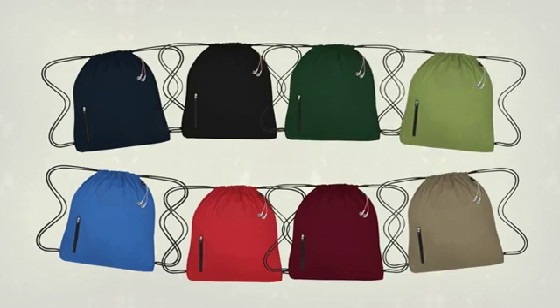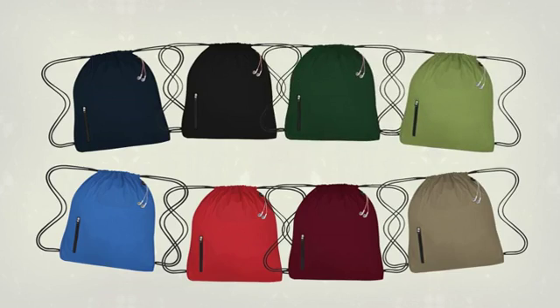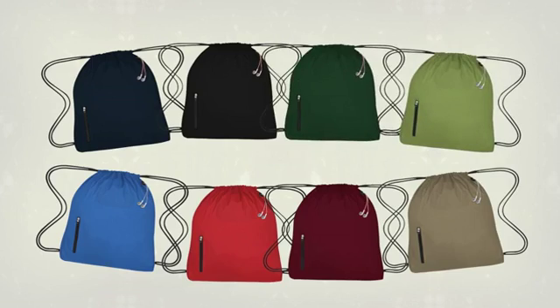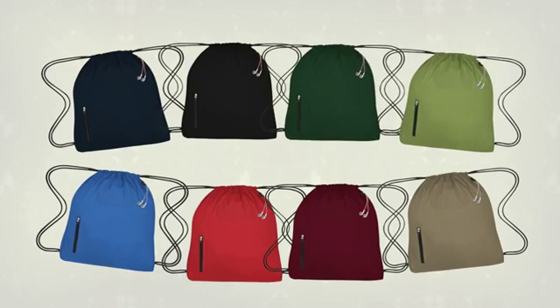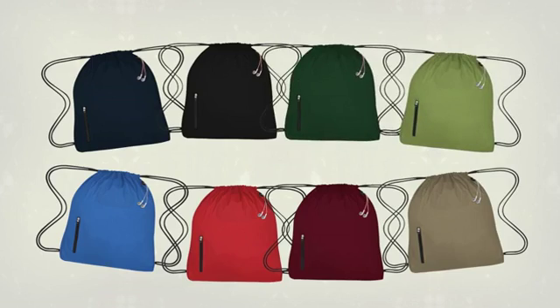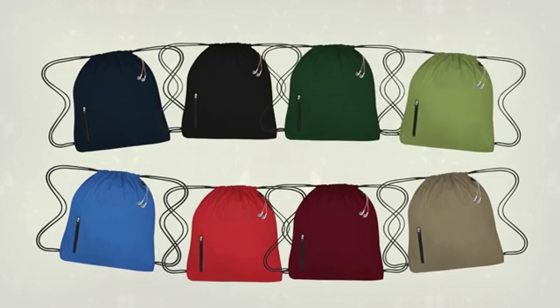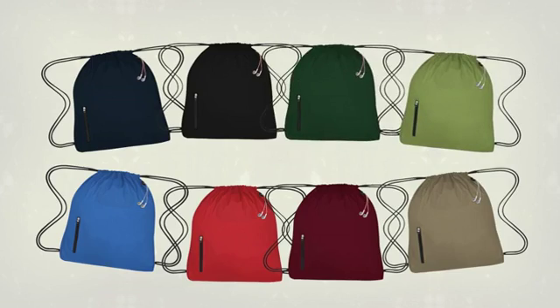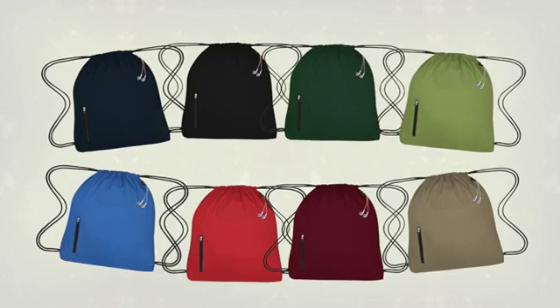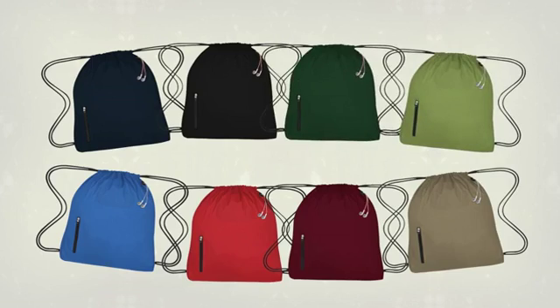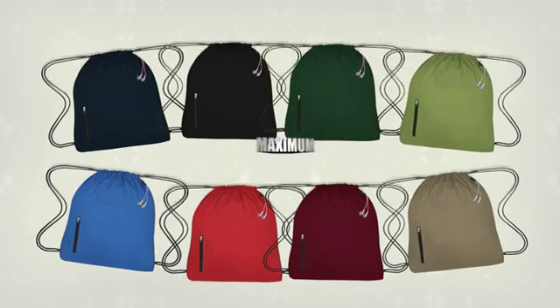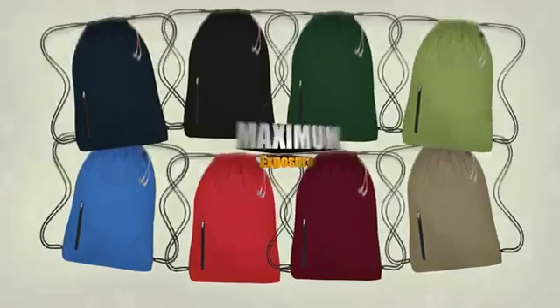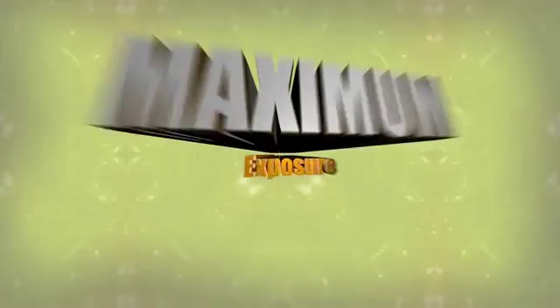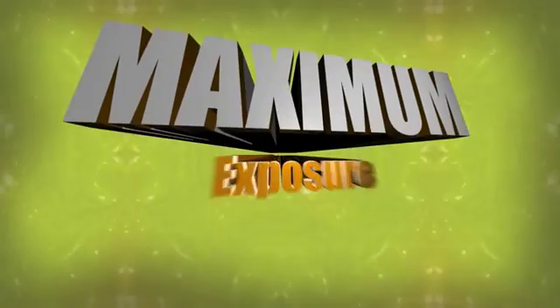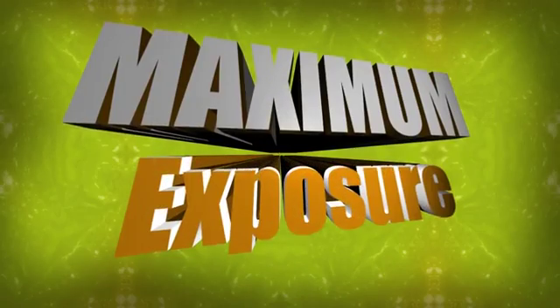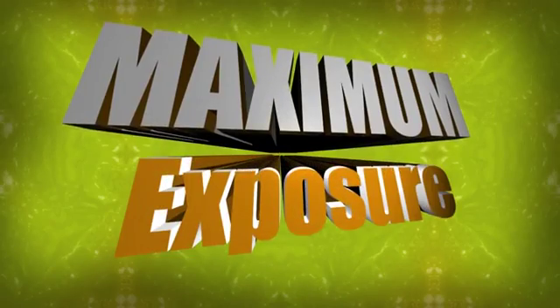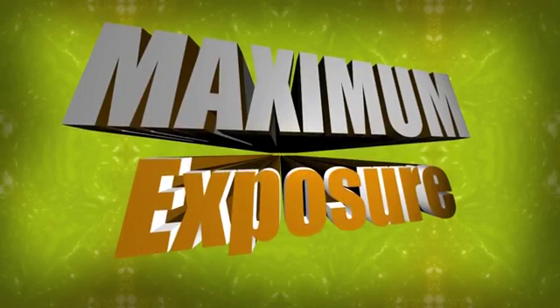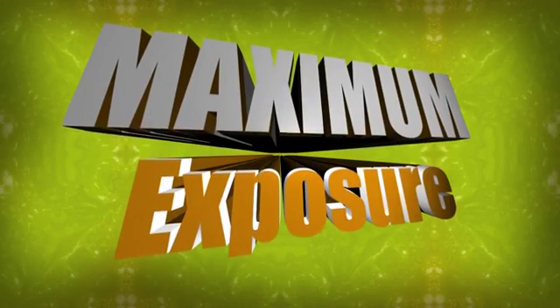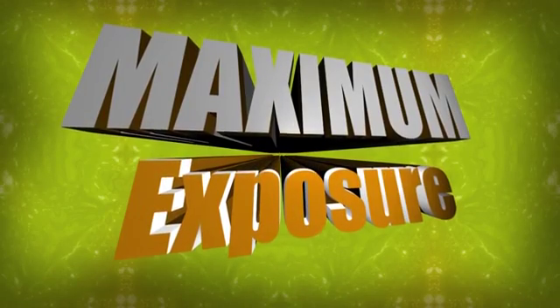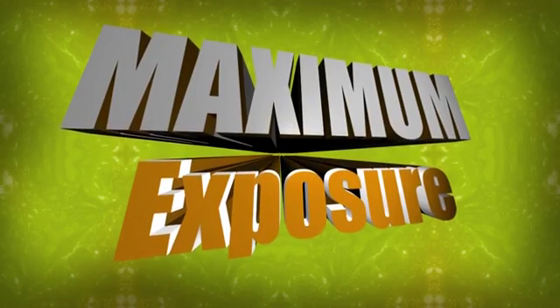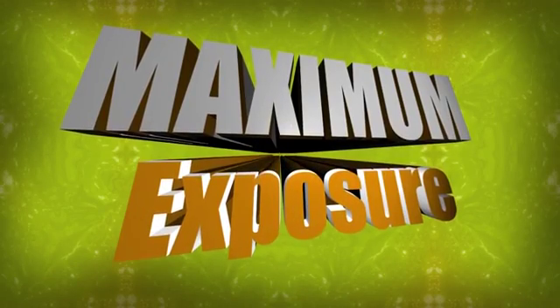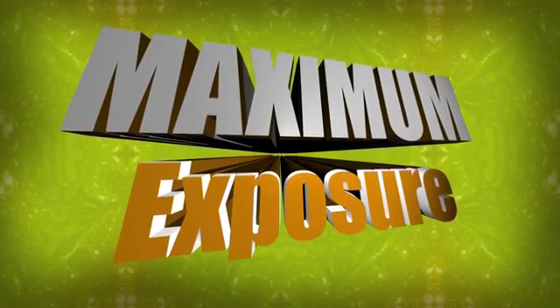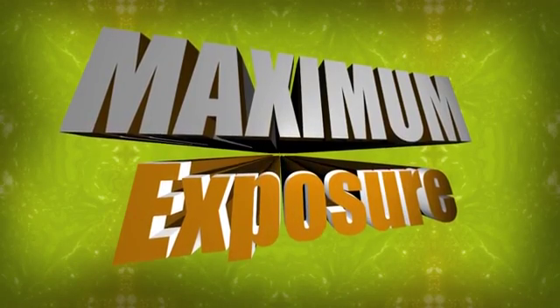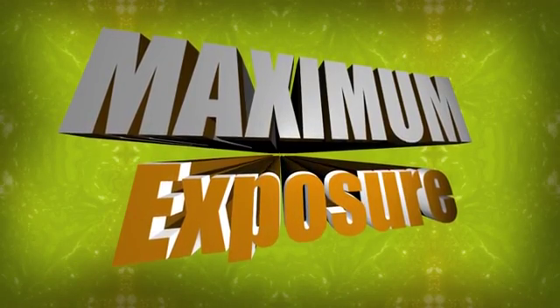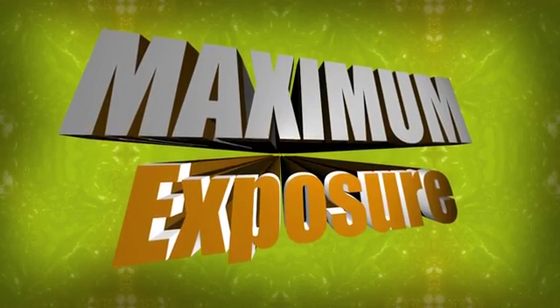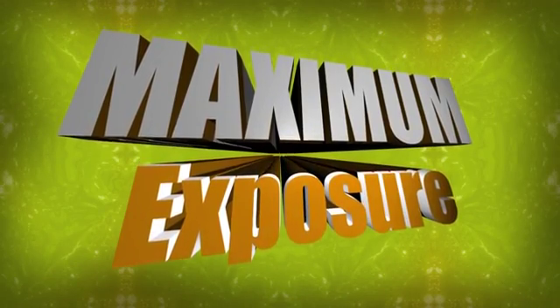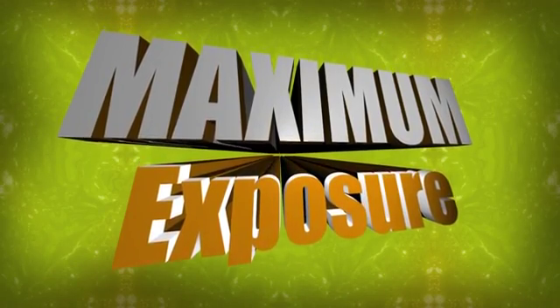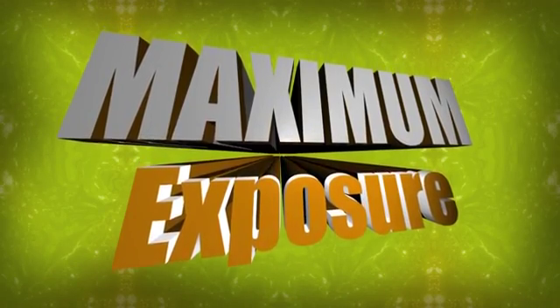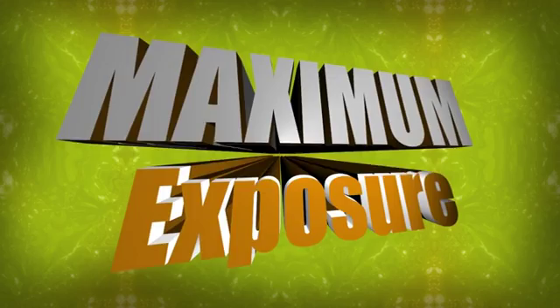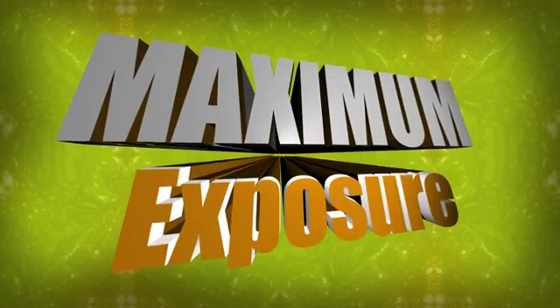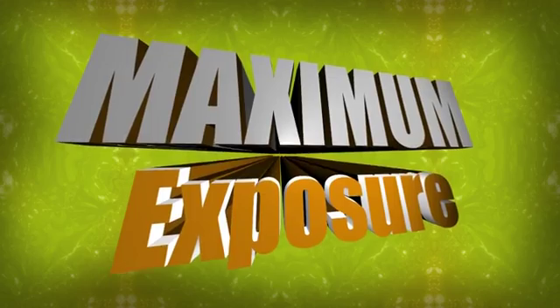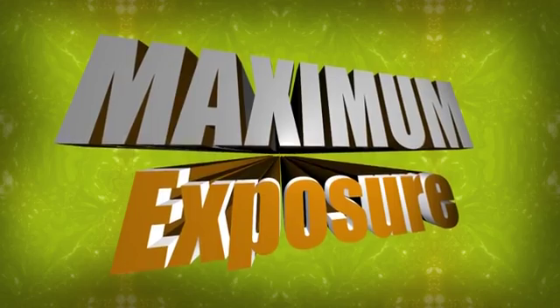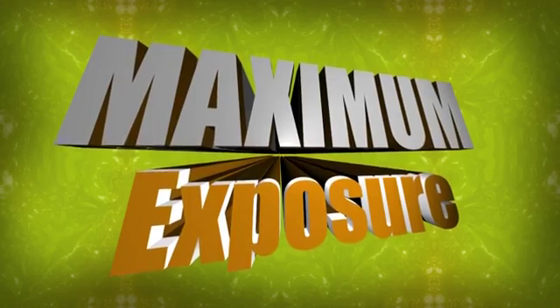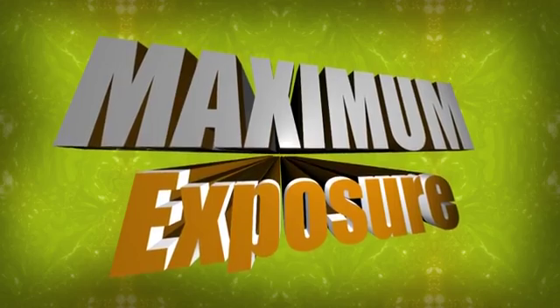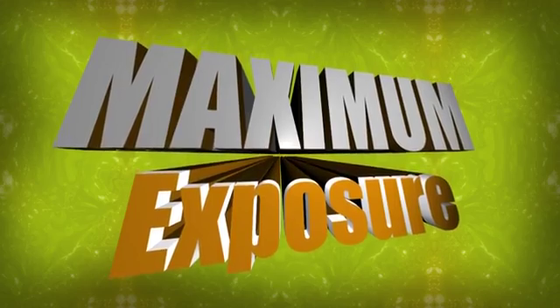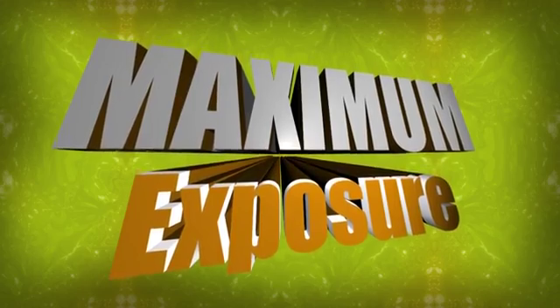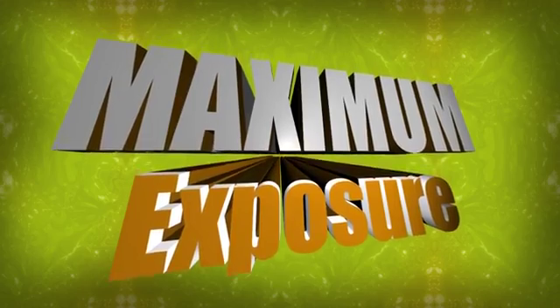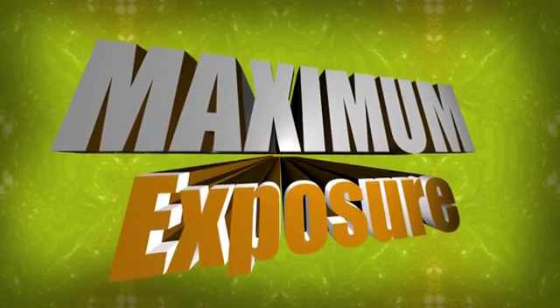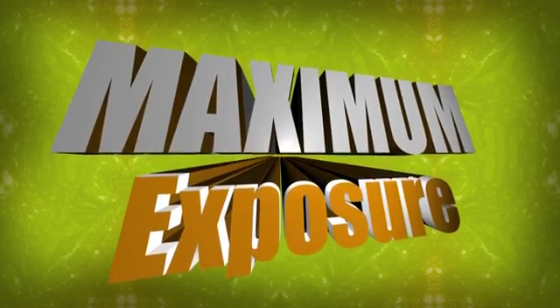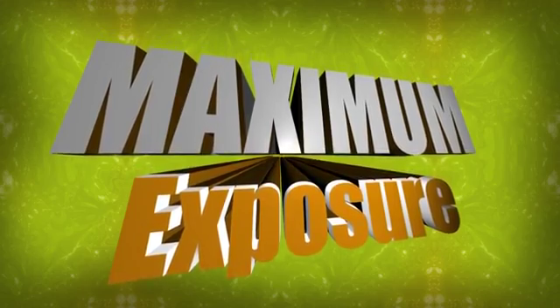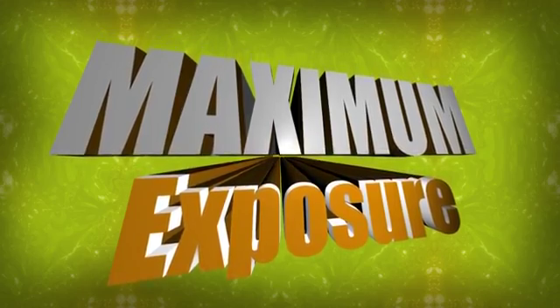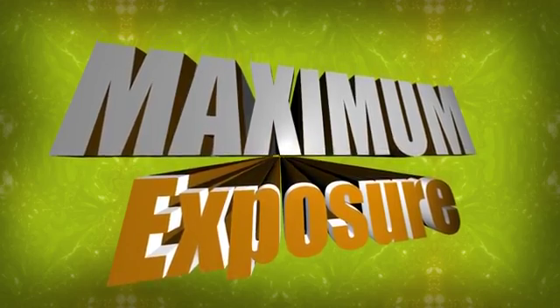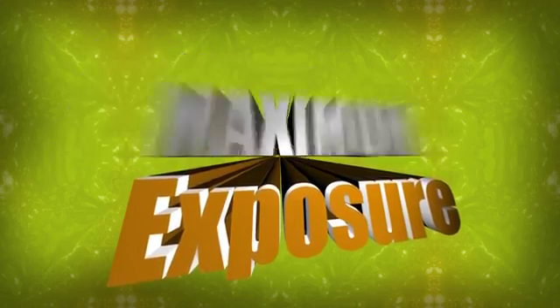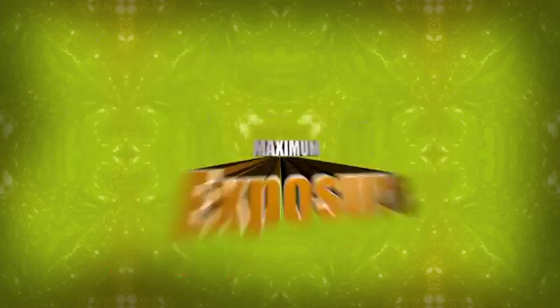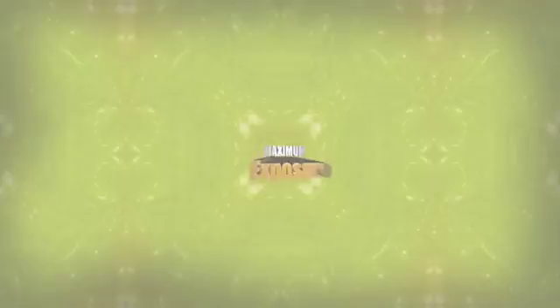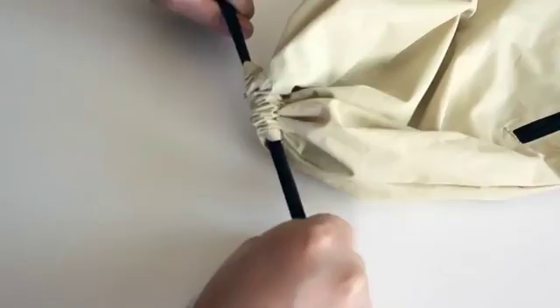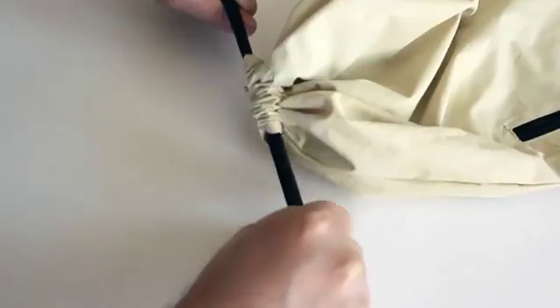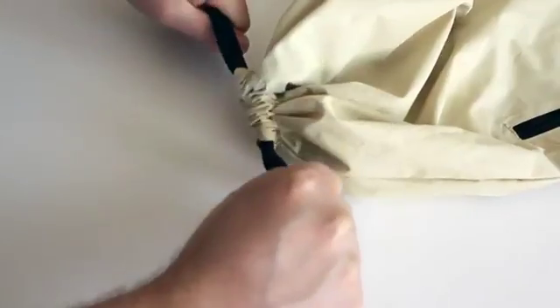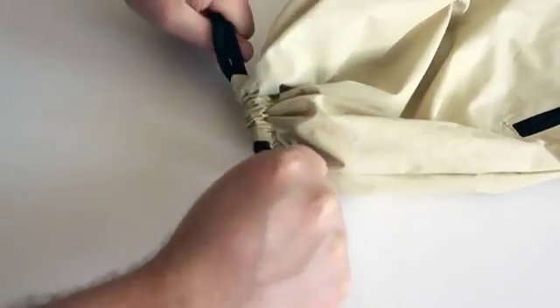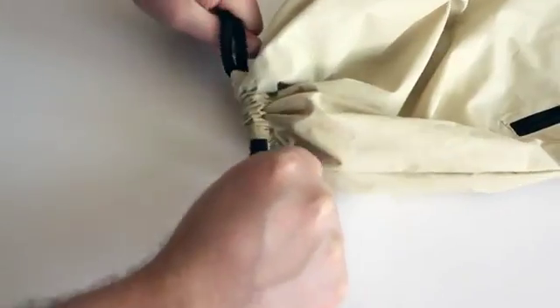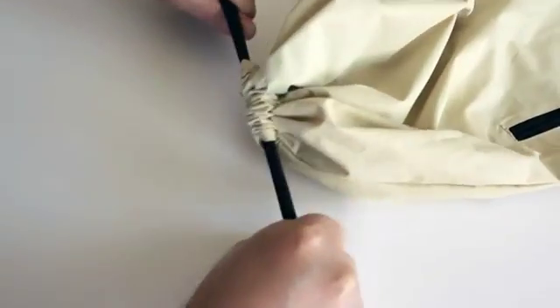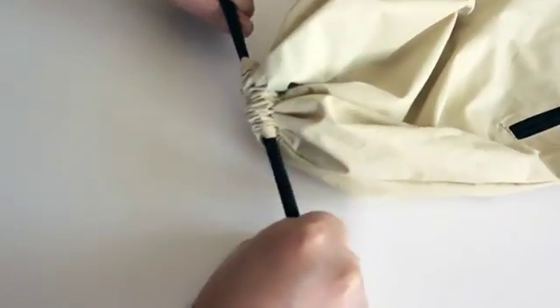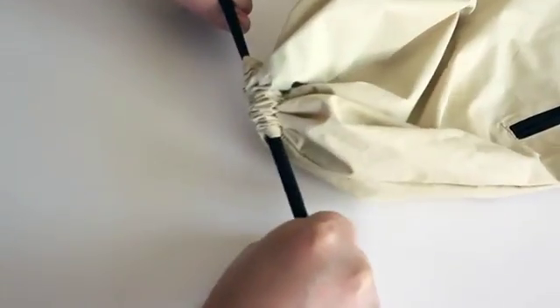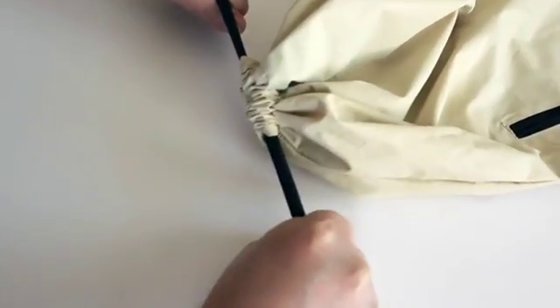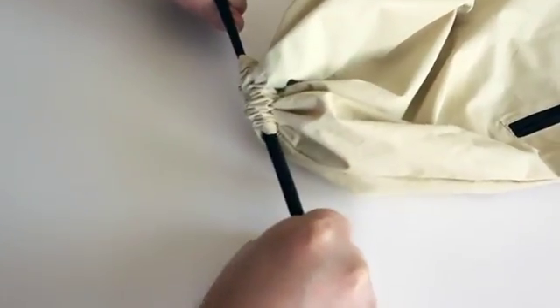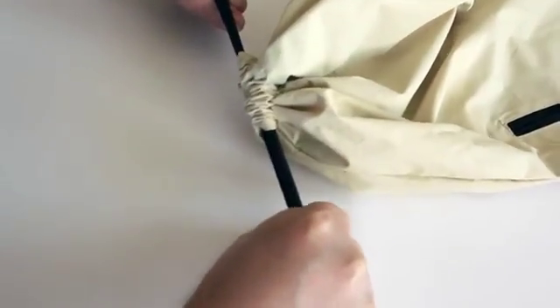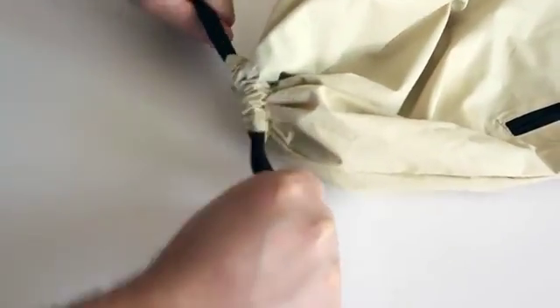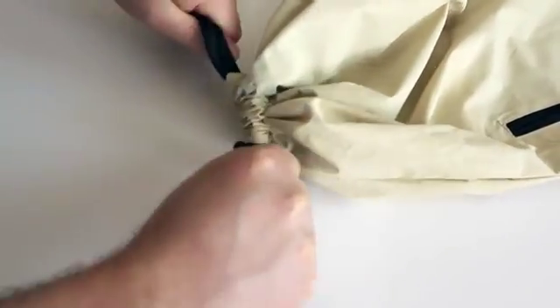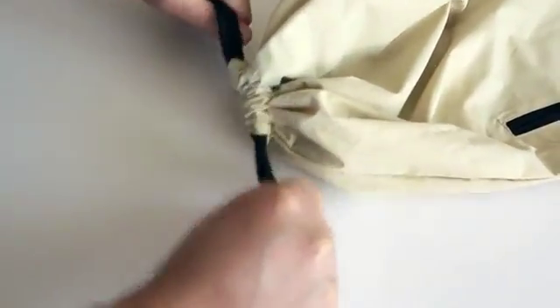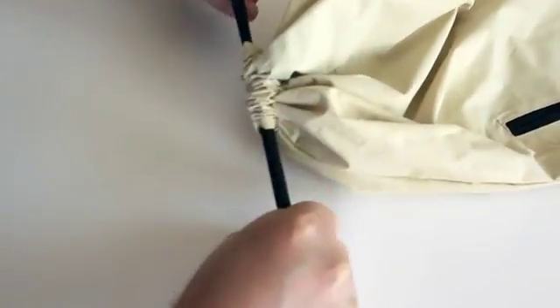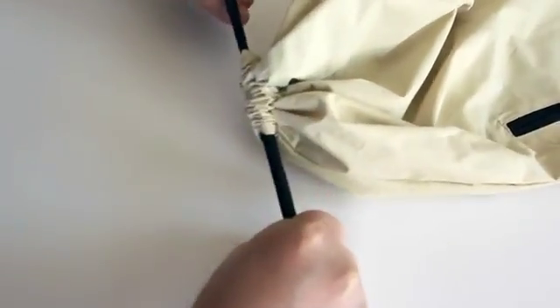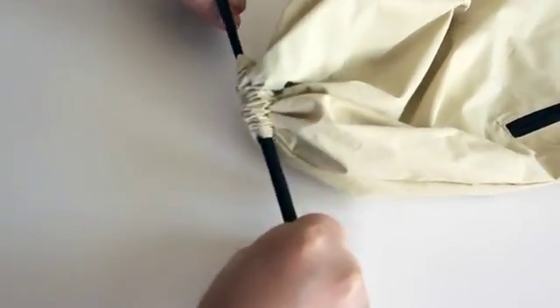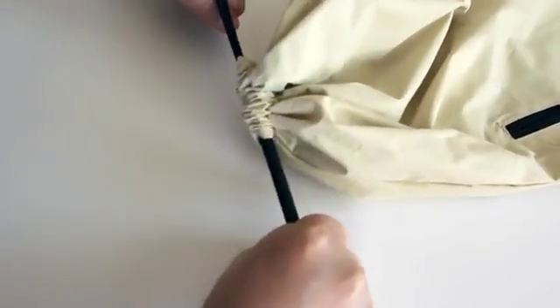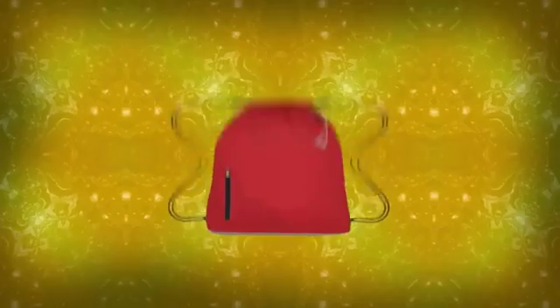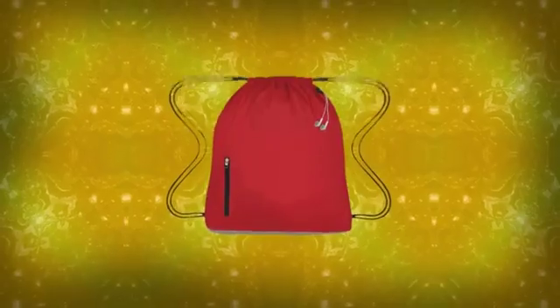Yes! For maximum brand exposure, display your logo or message on the Big Muscle Sports Pack.